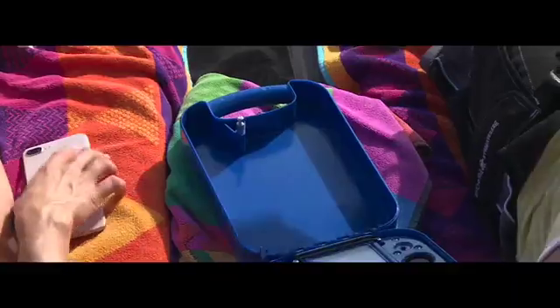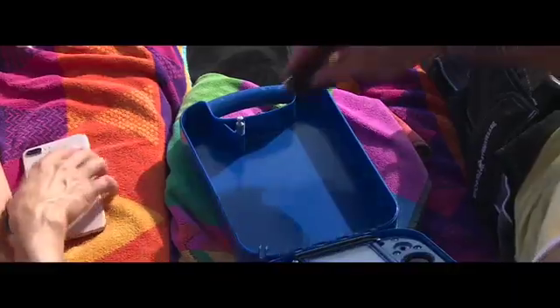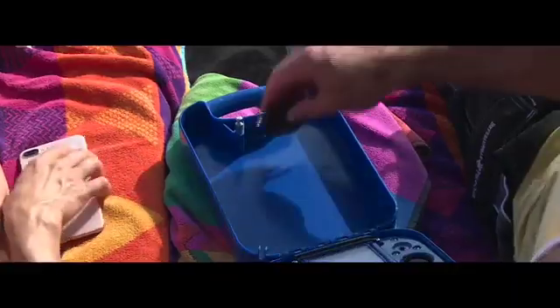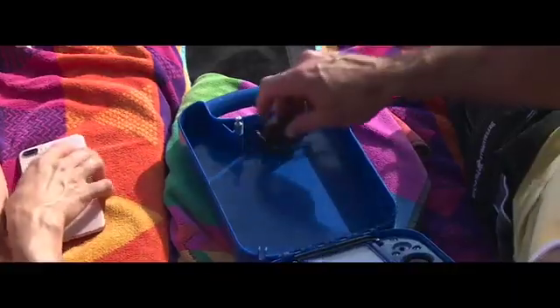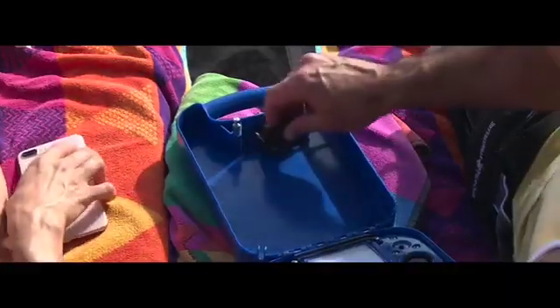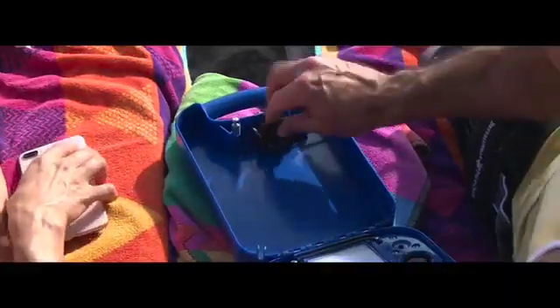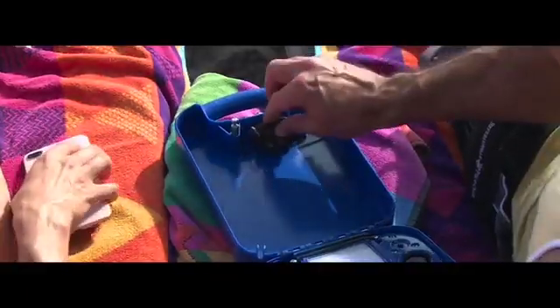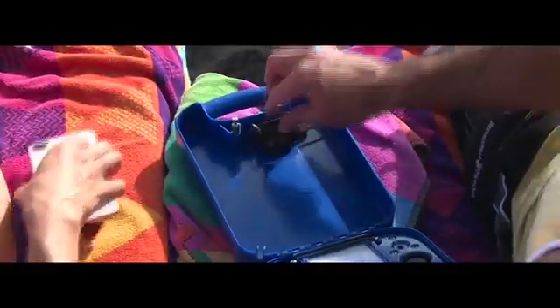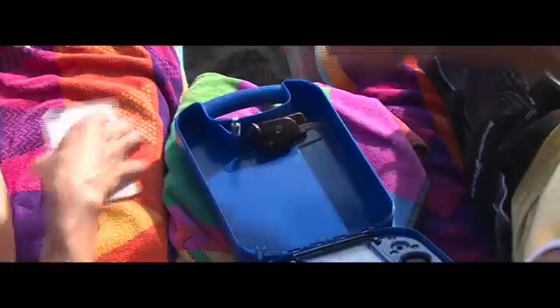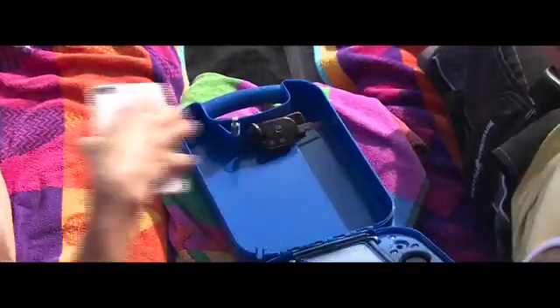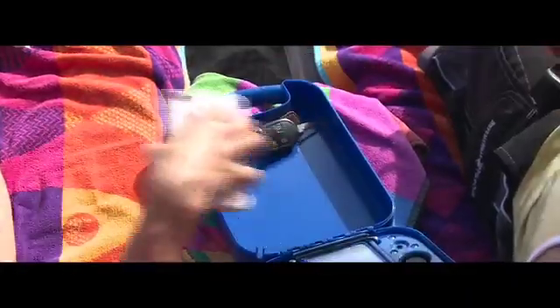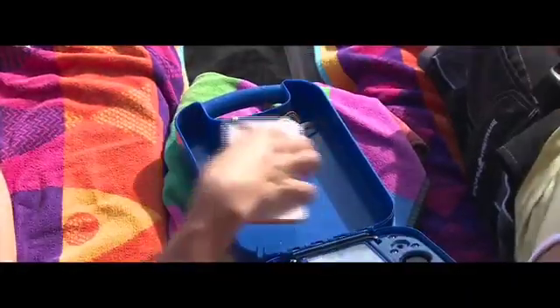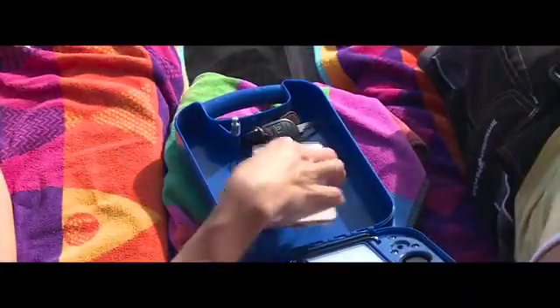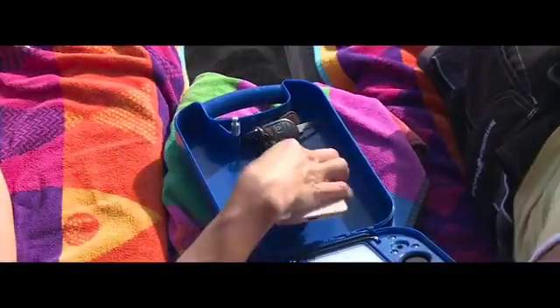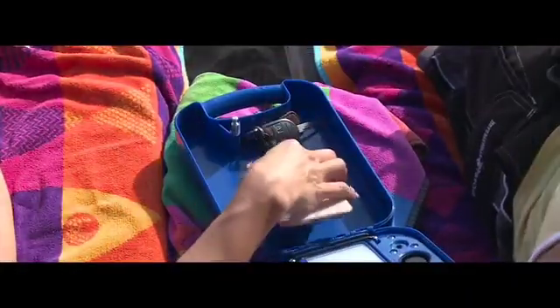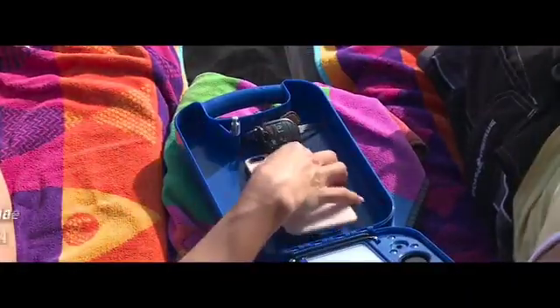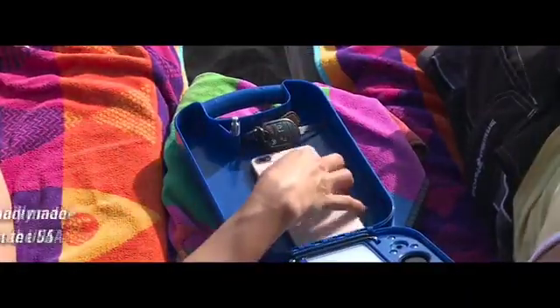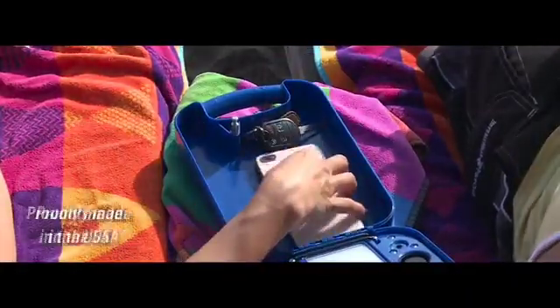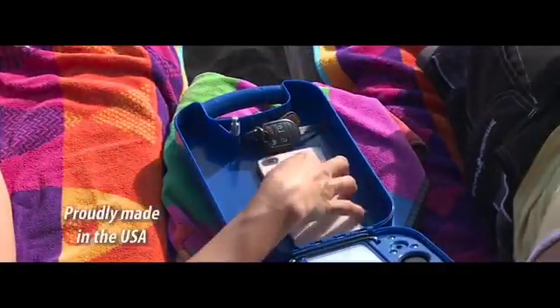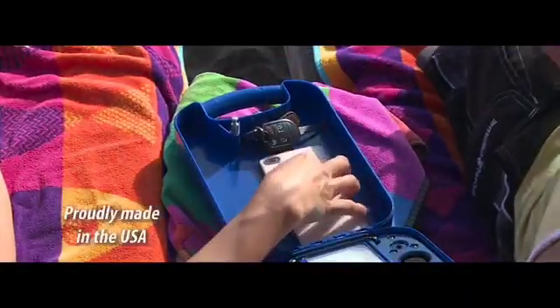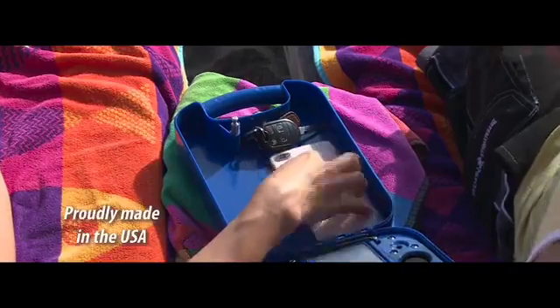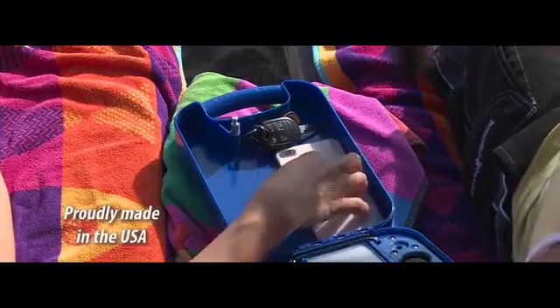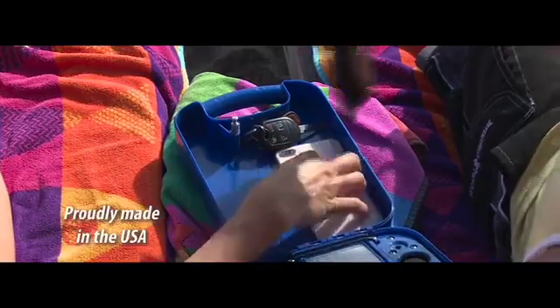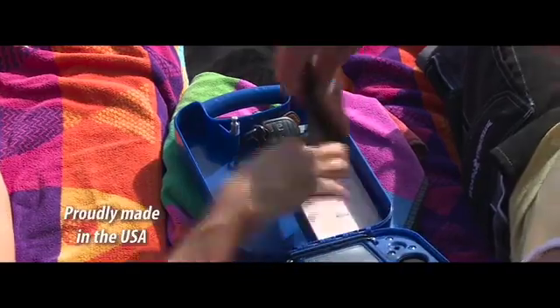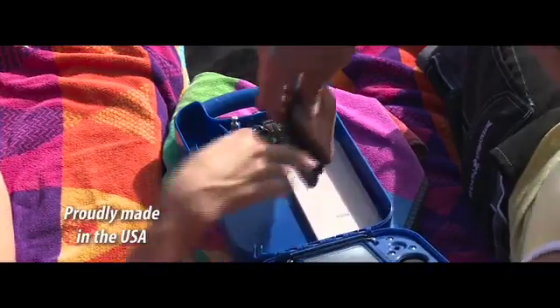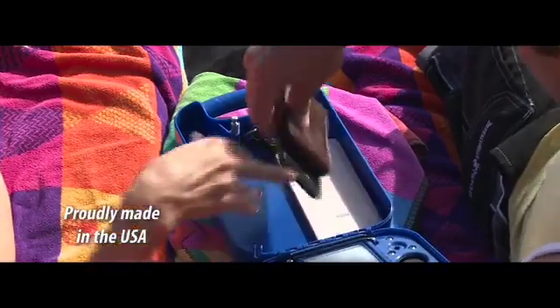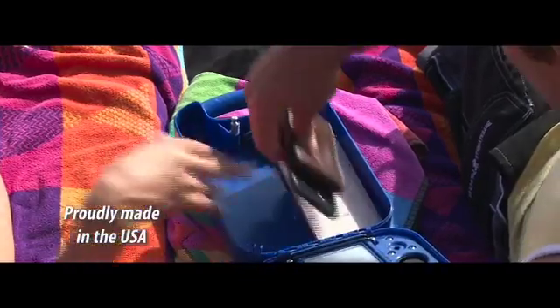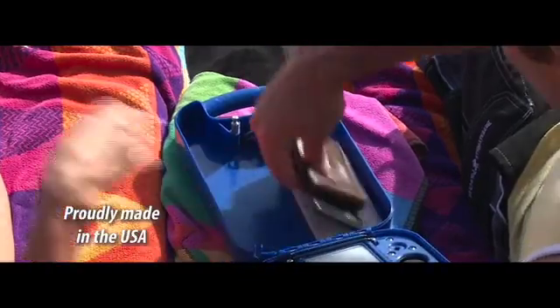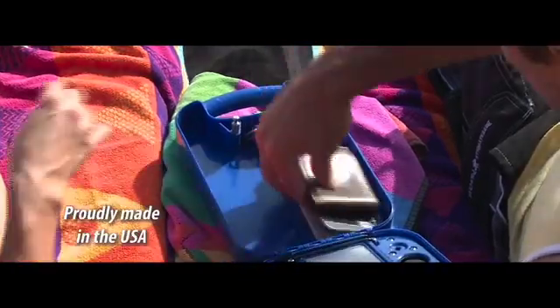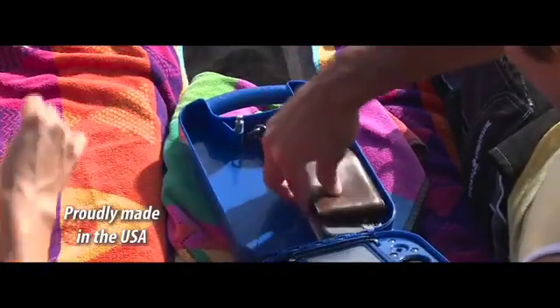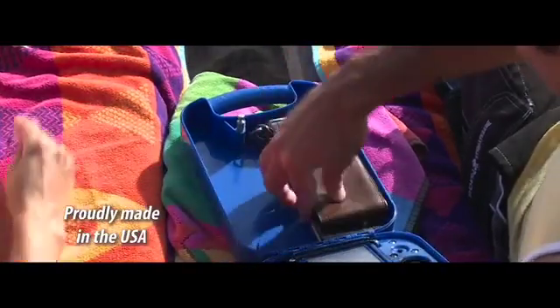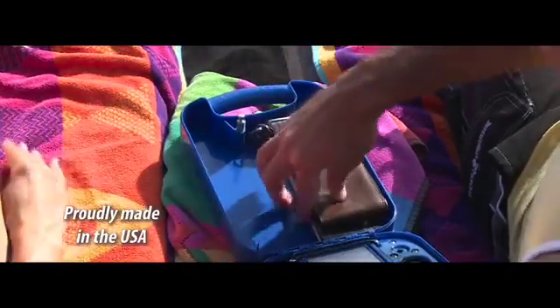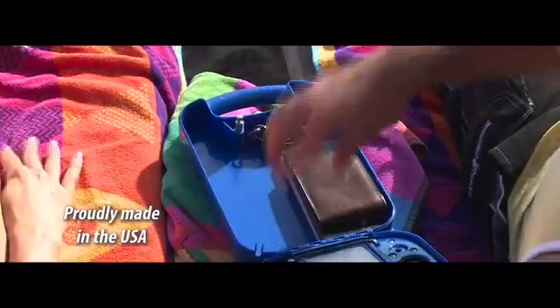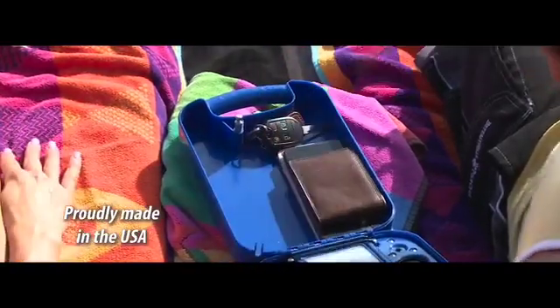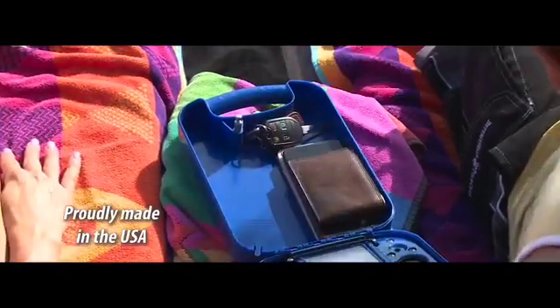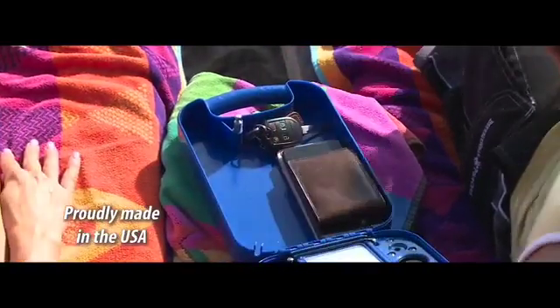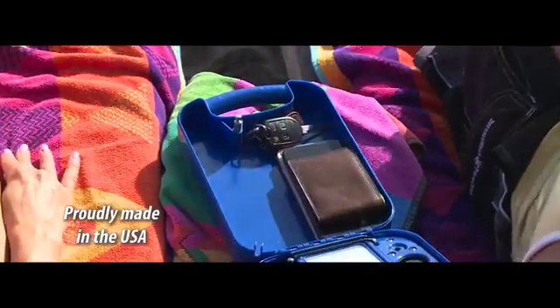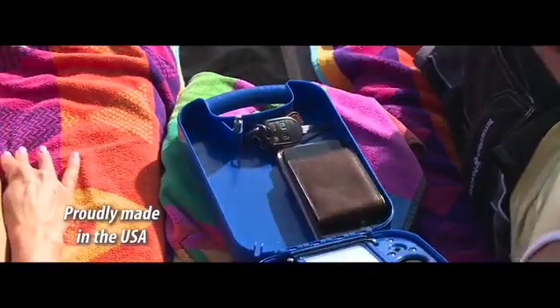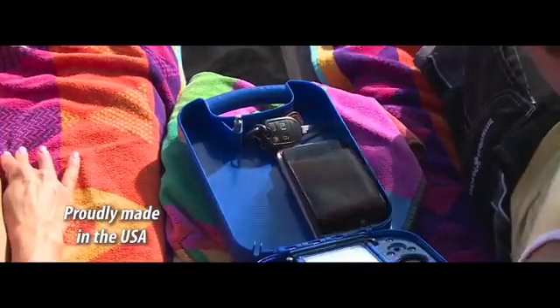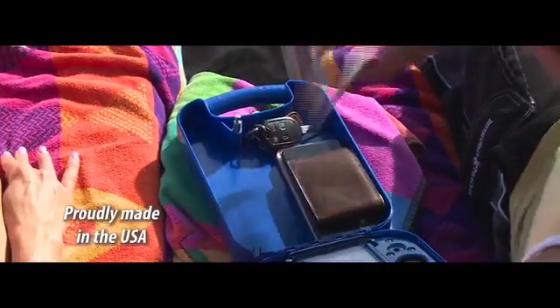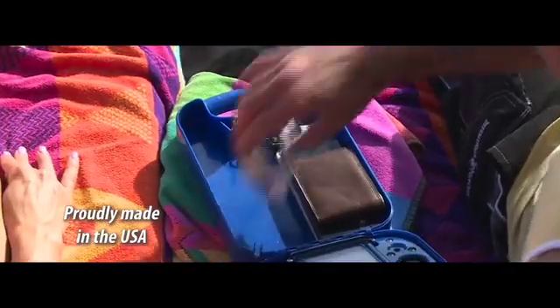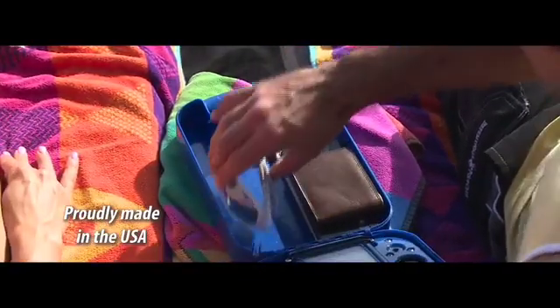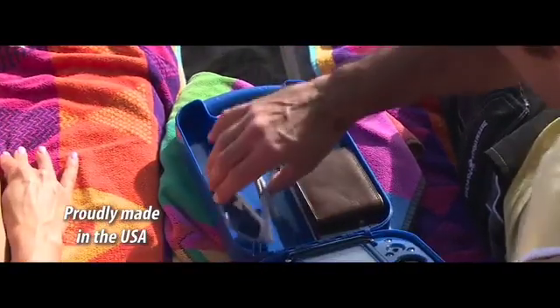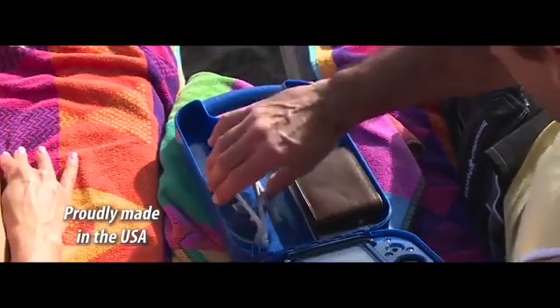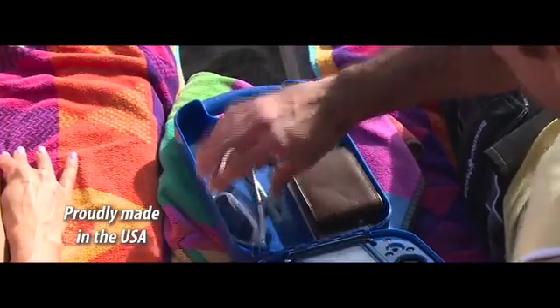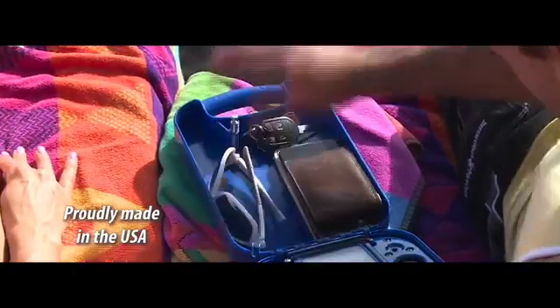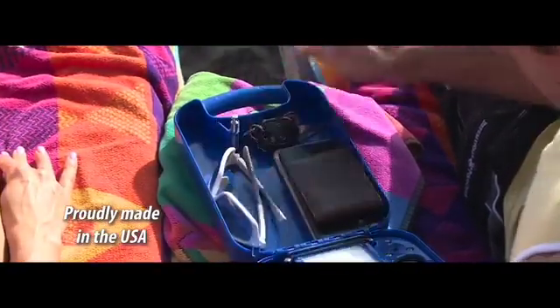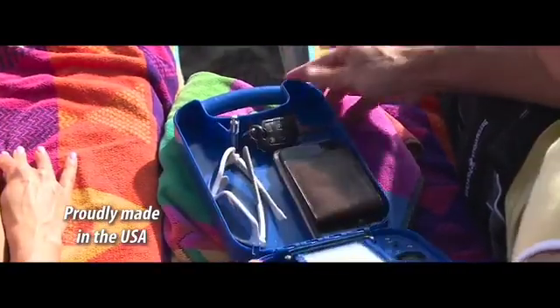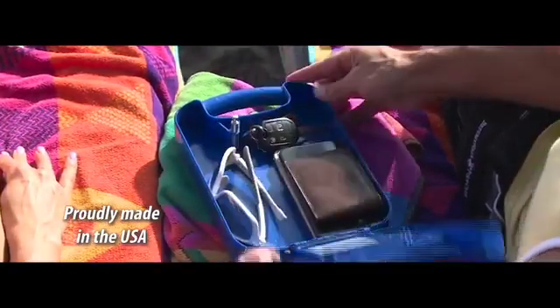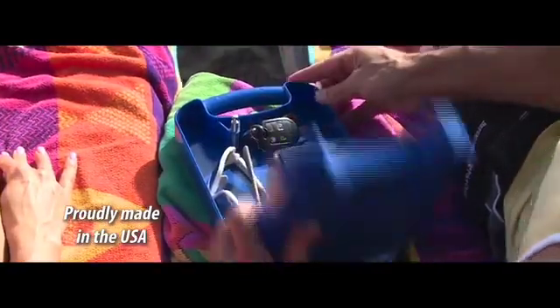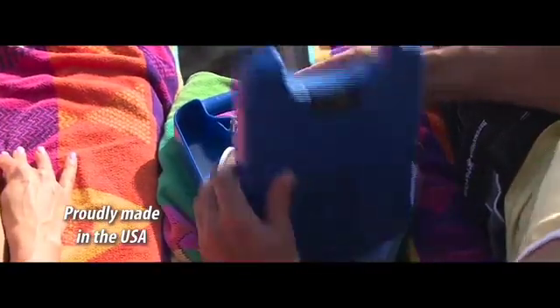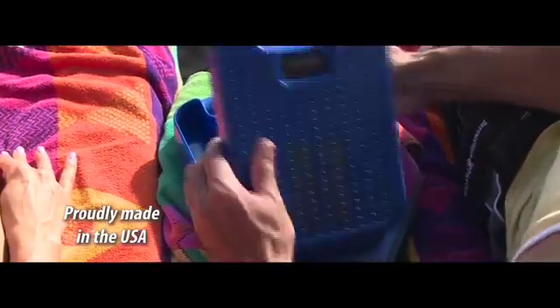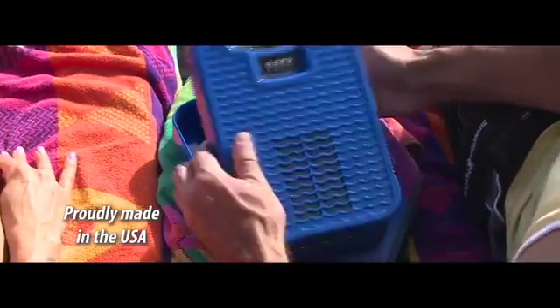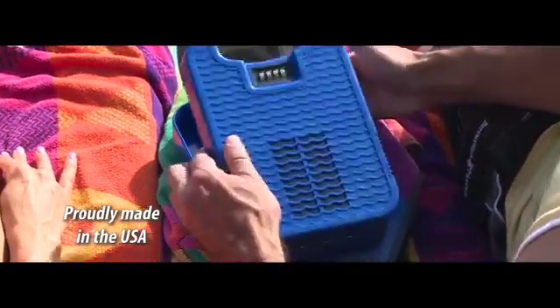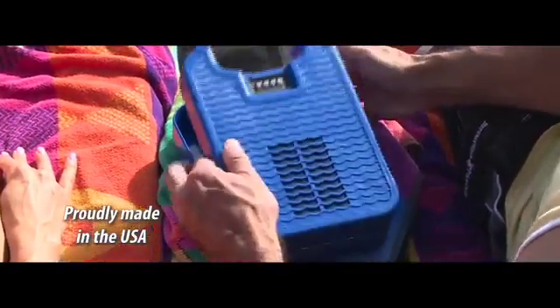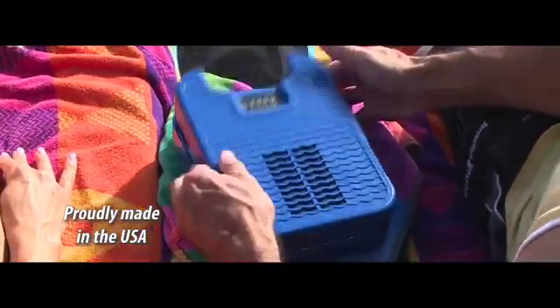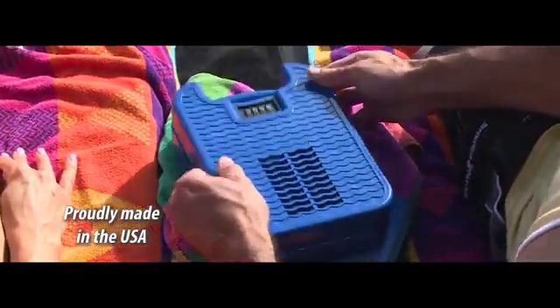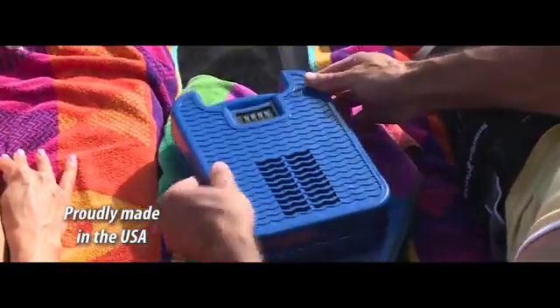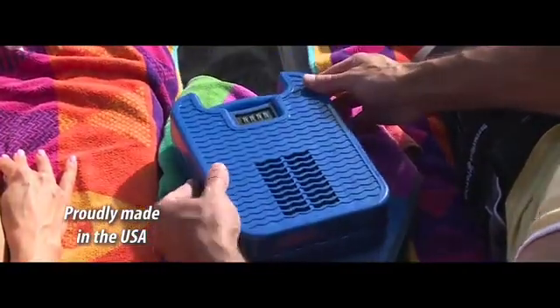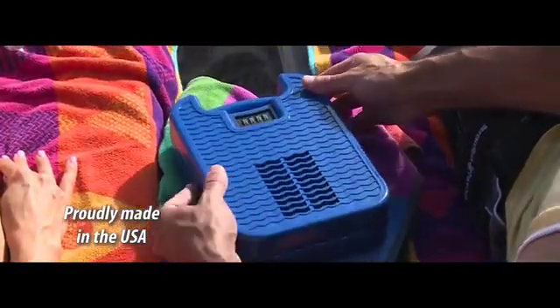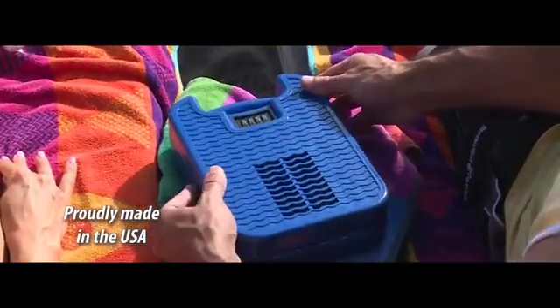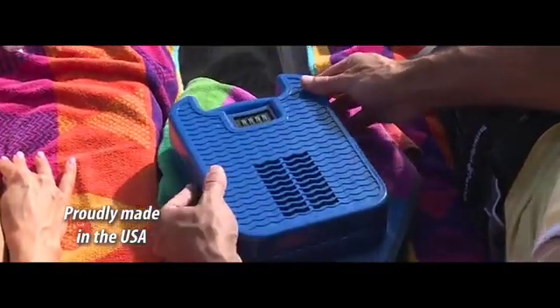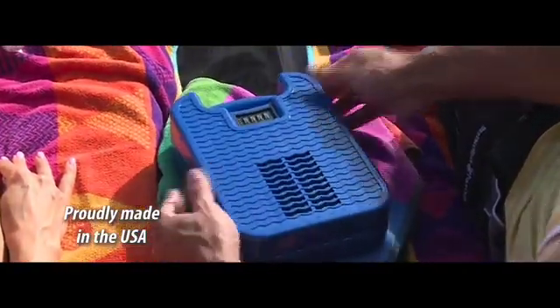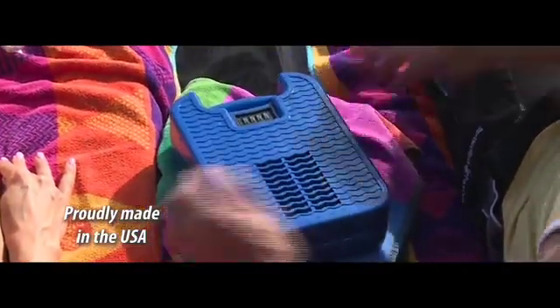BeachSafe offers a spacious interior that holds valuables including your keys, wallets, smartphones, money, and sunglasses.